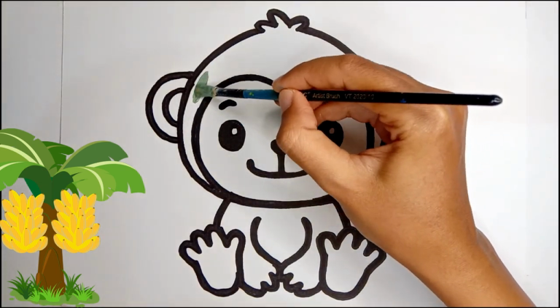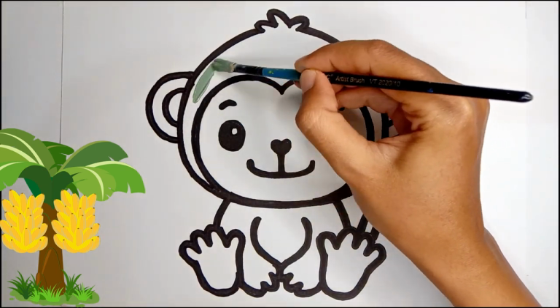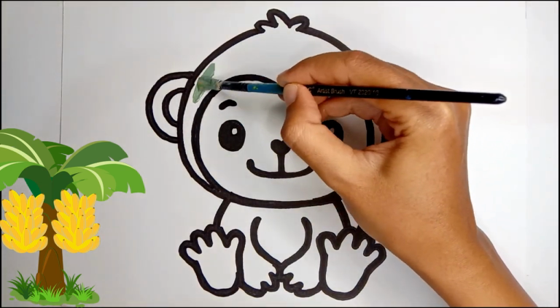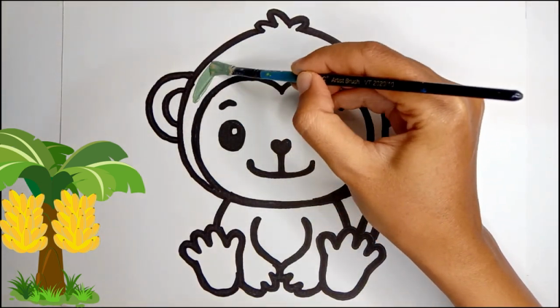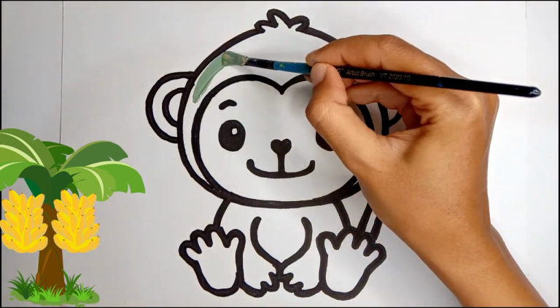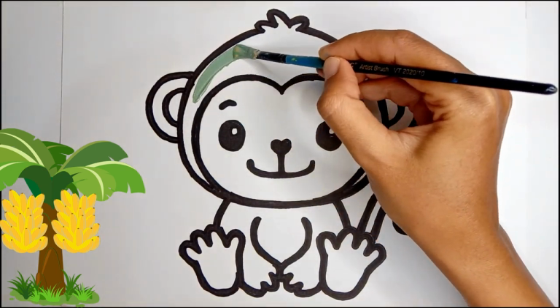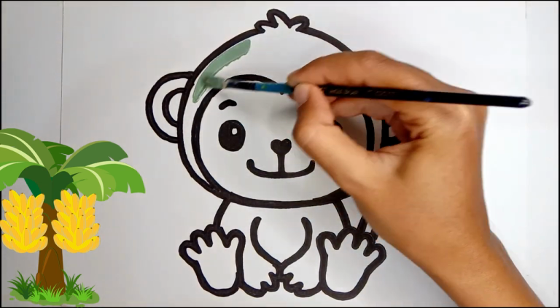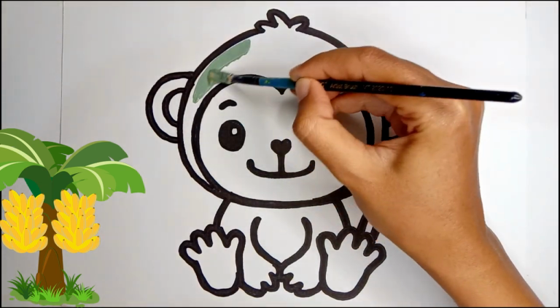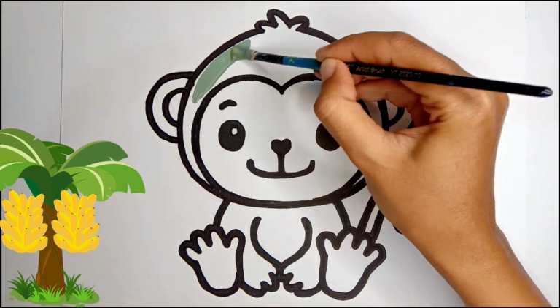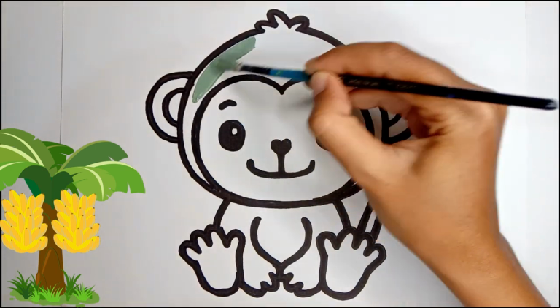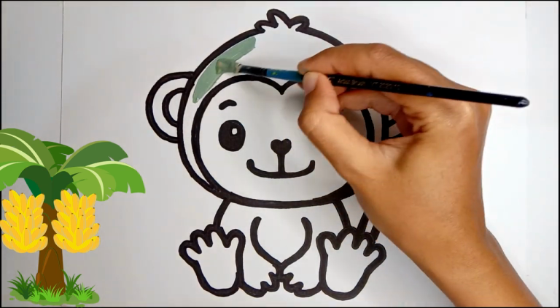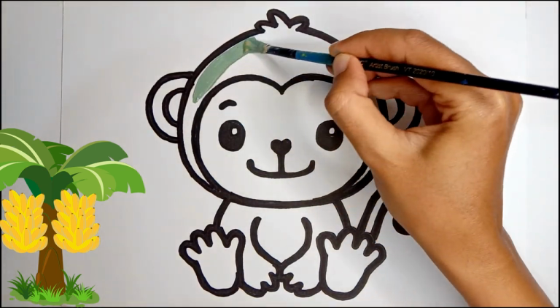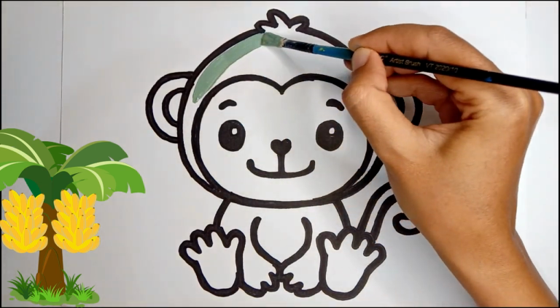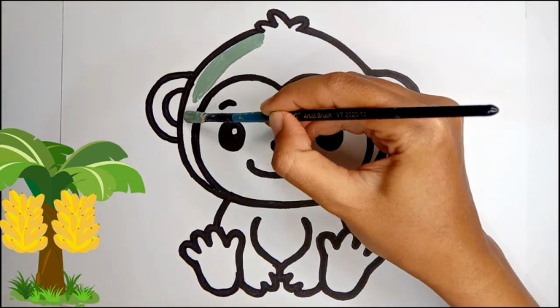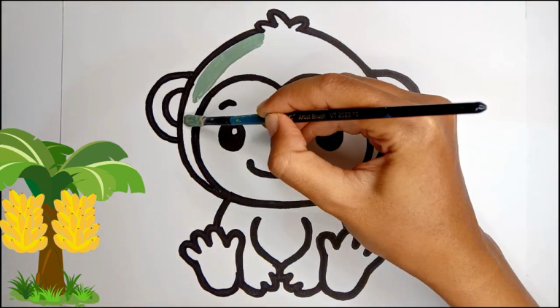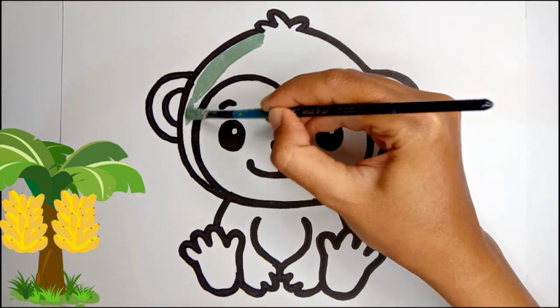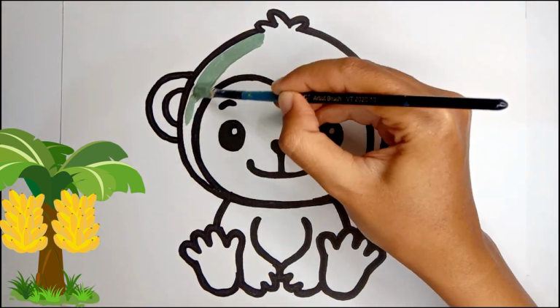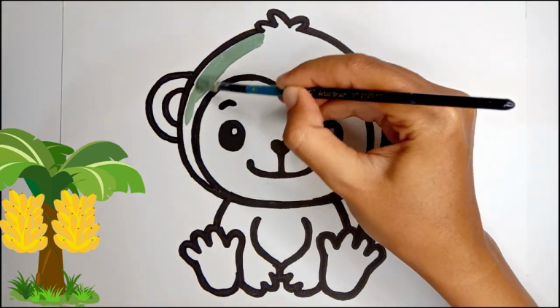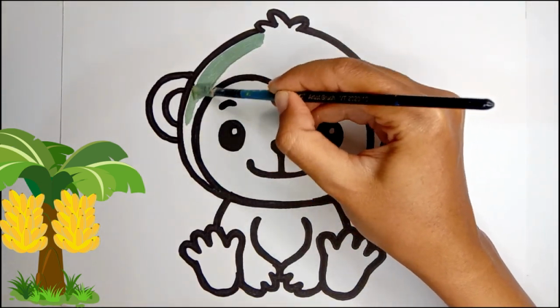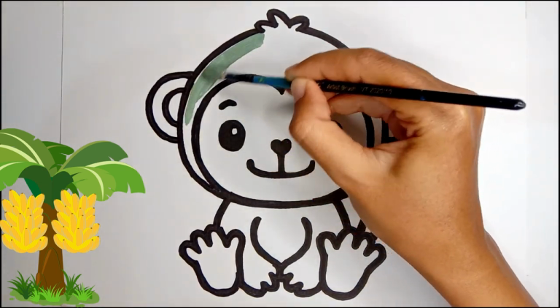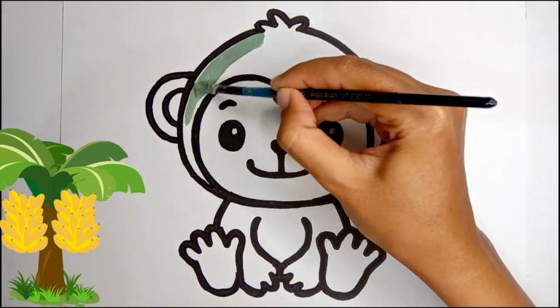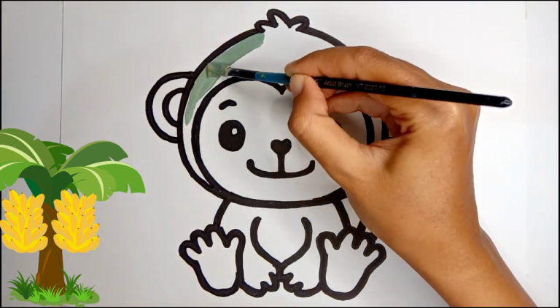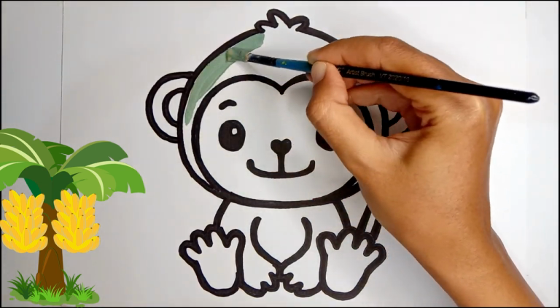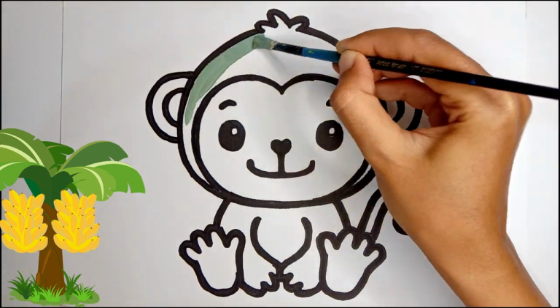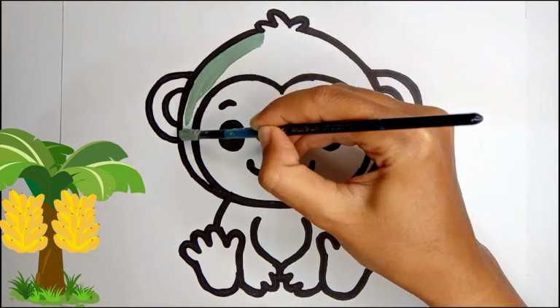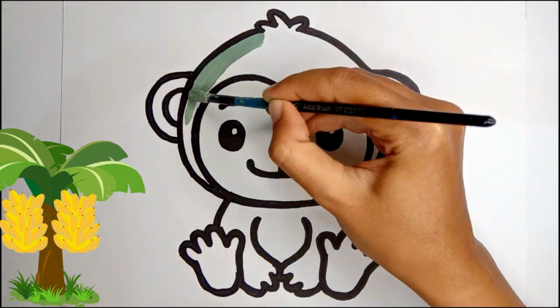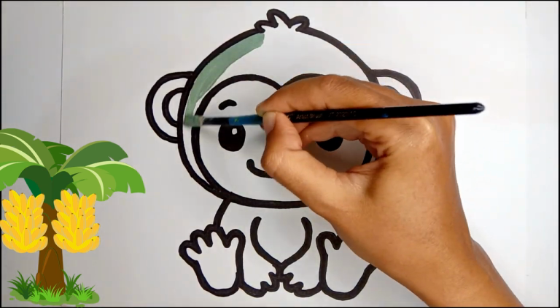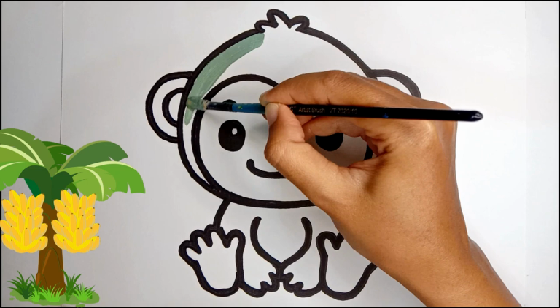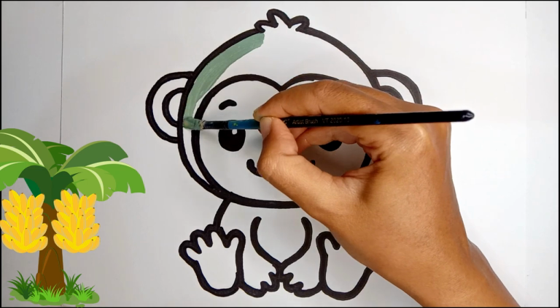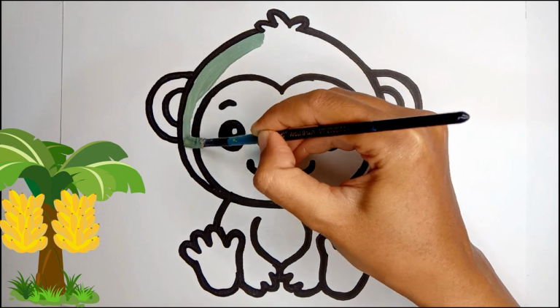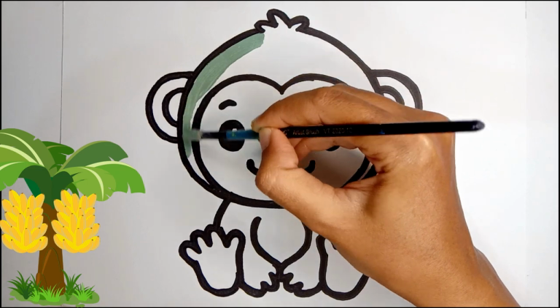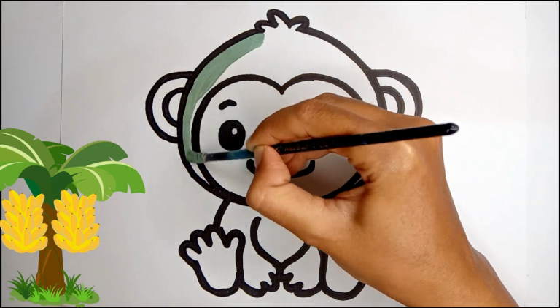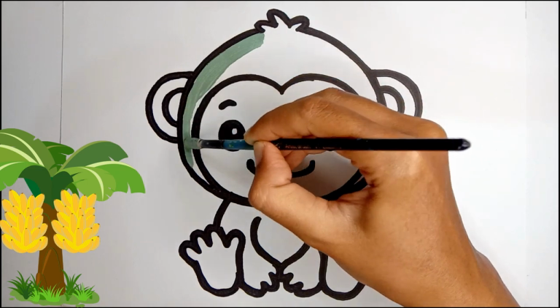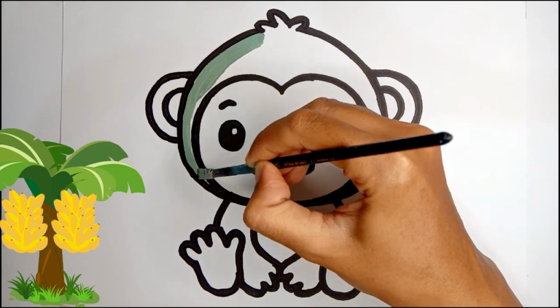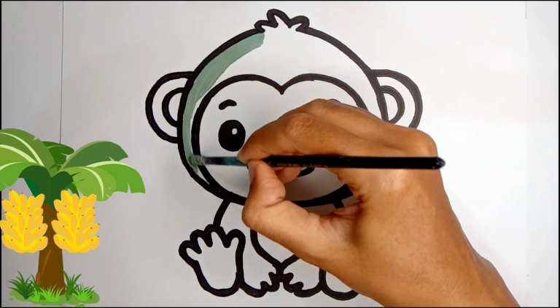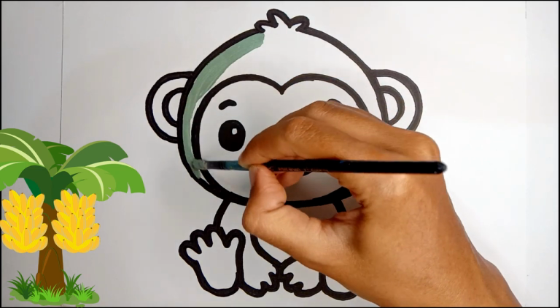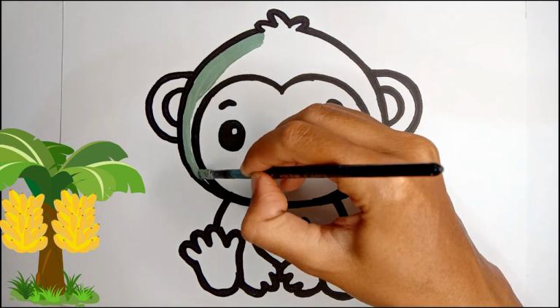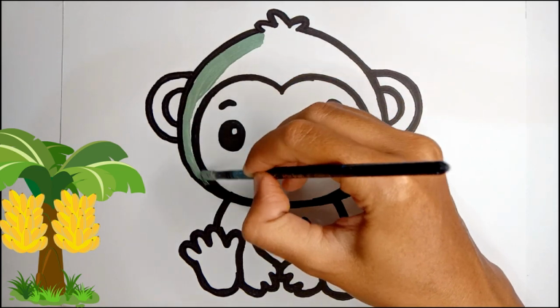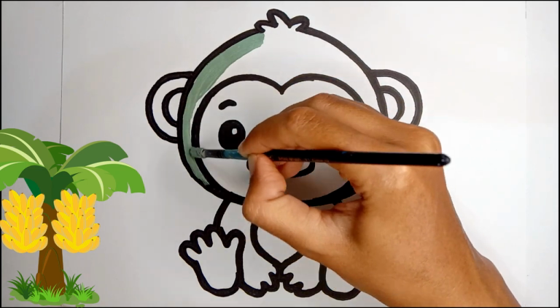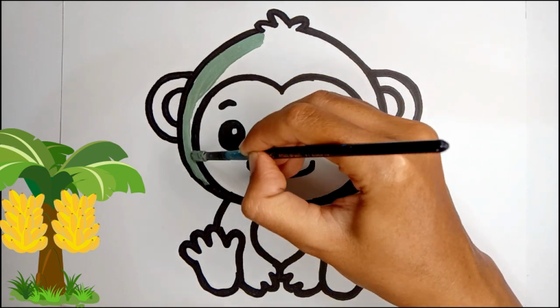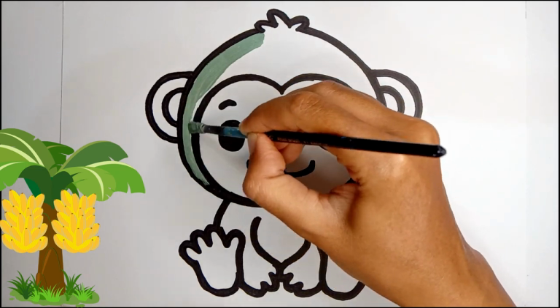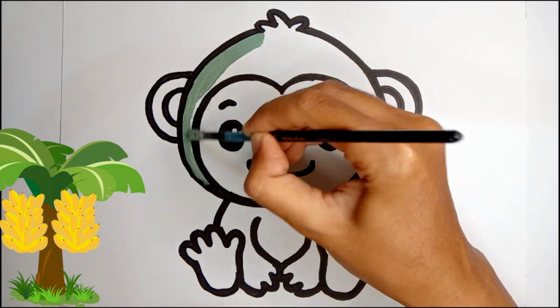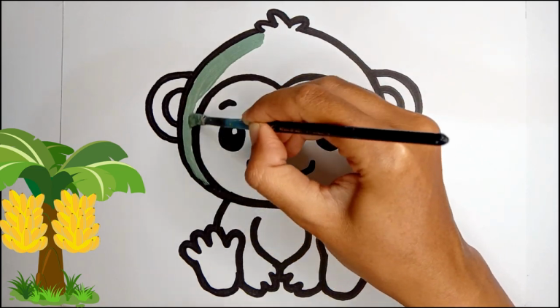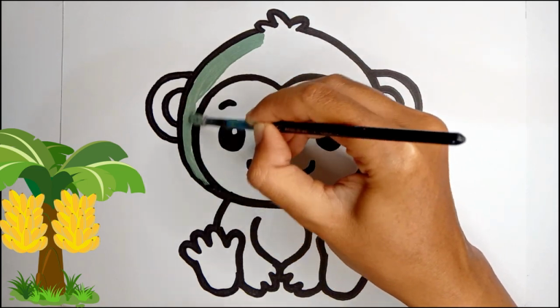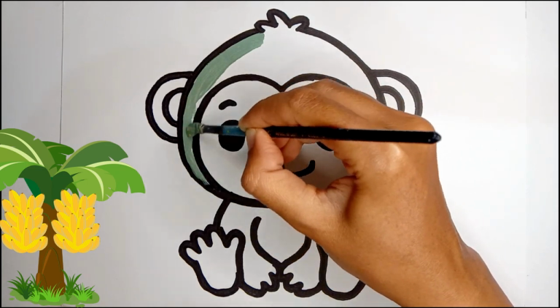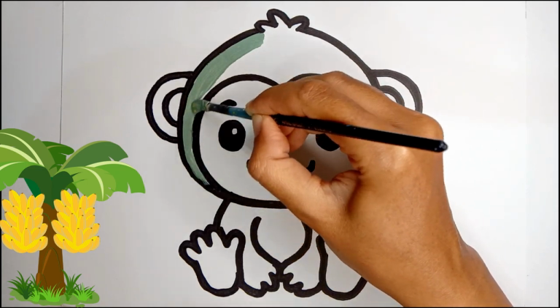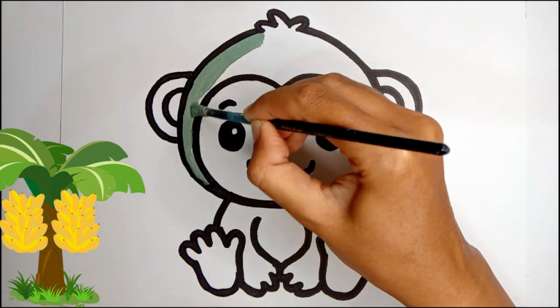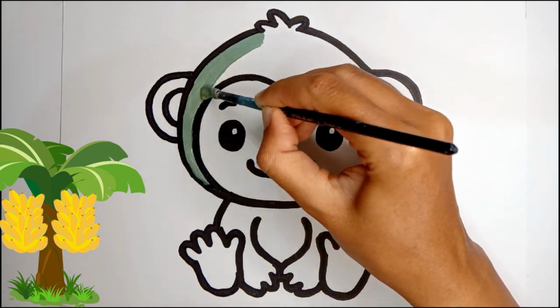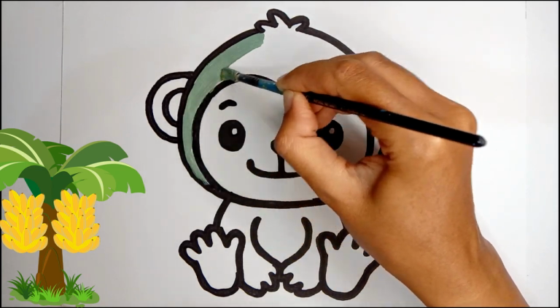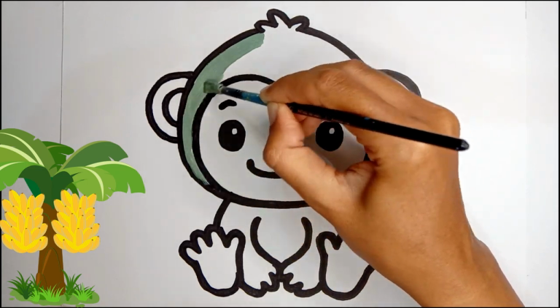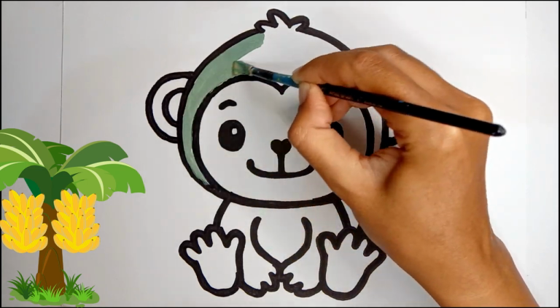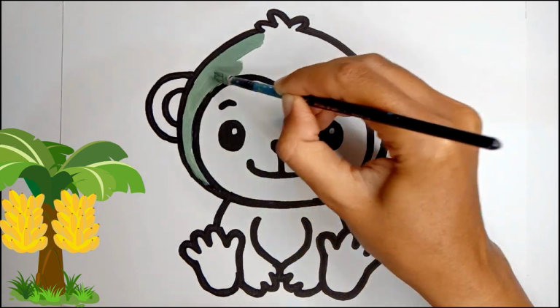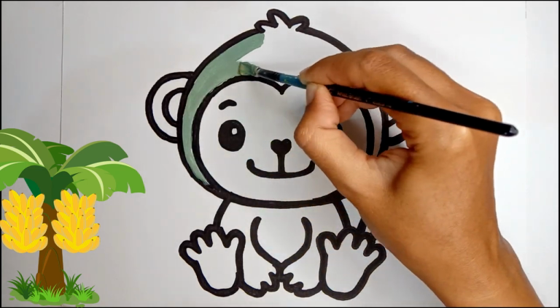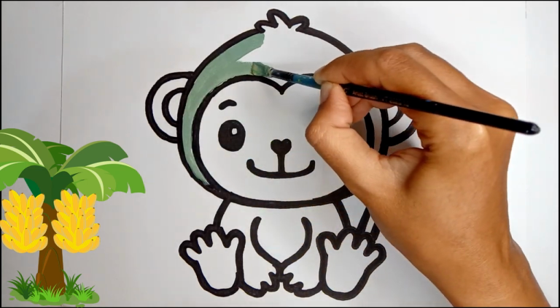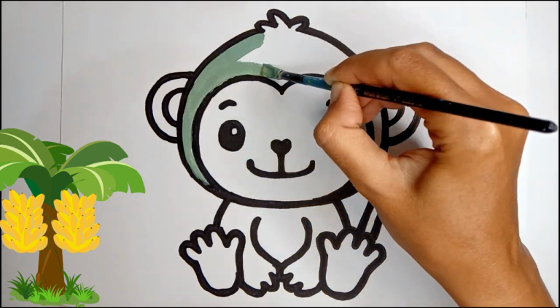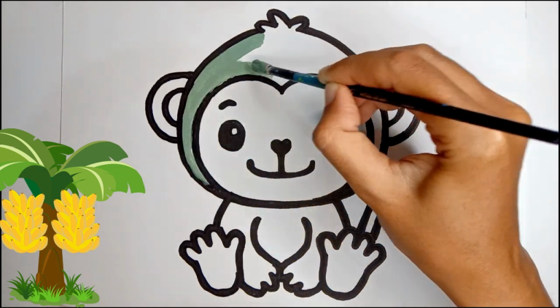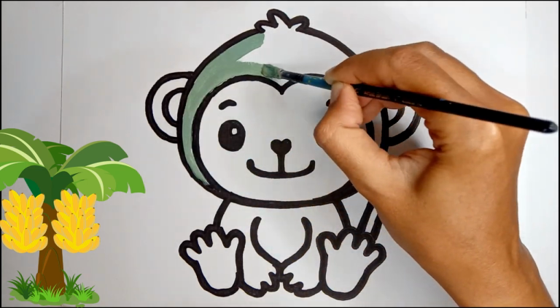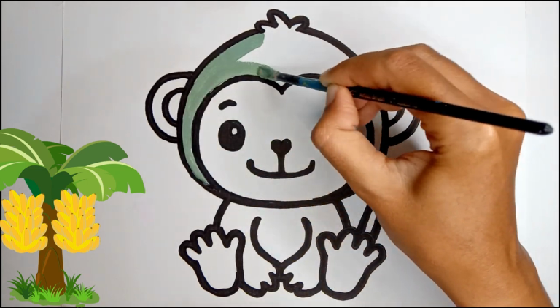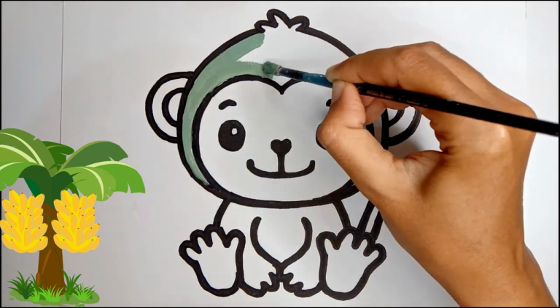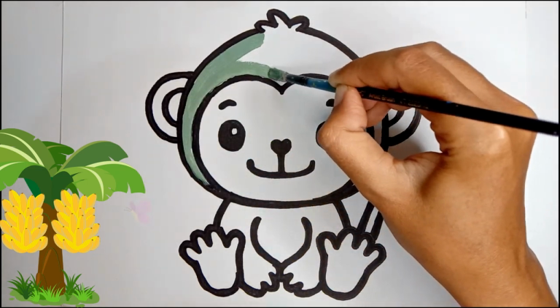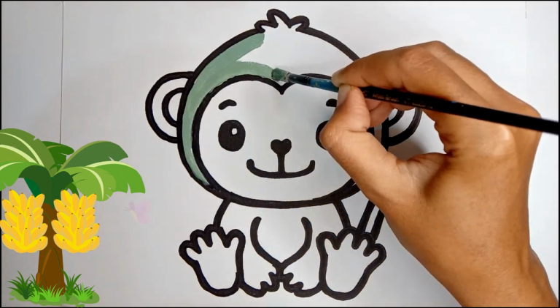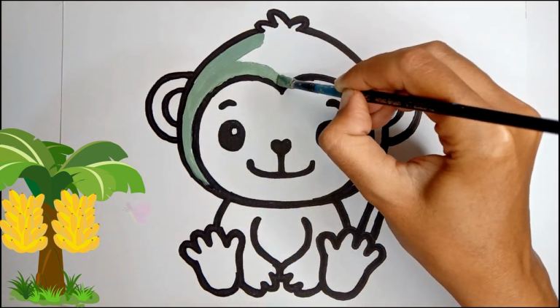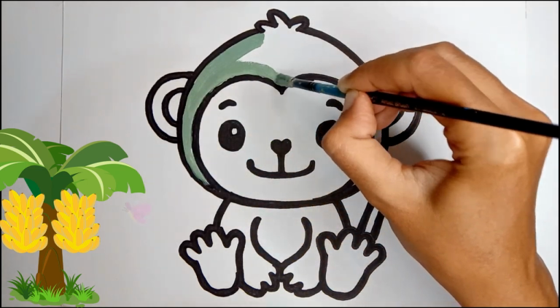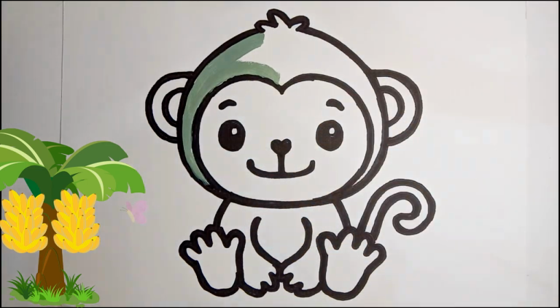Hi! Welcome to Paint and Playdine. I will be coloring a beautiful monkey. Enjoy watching!